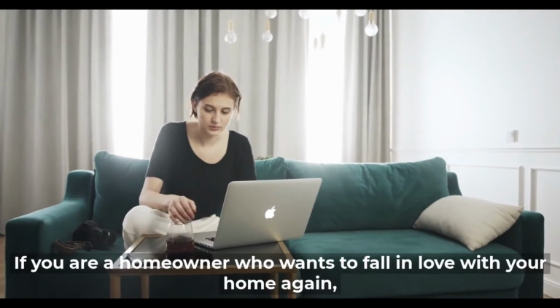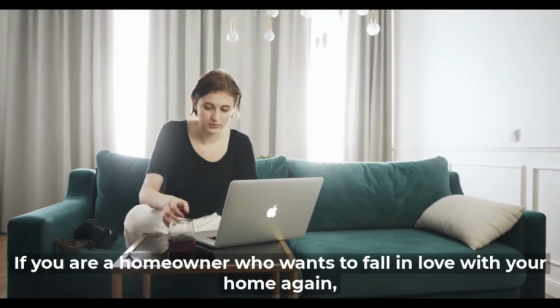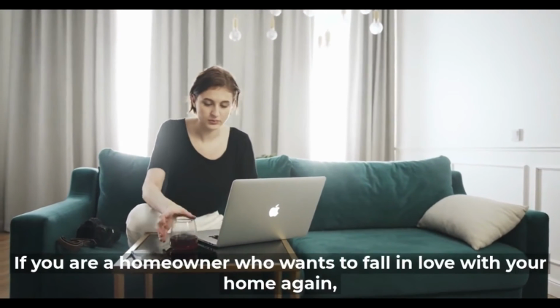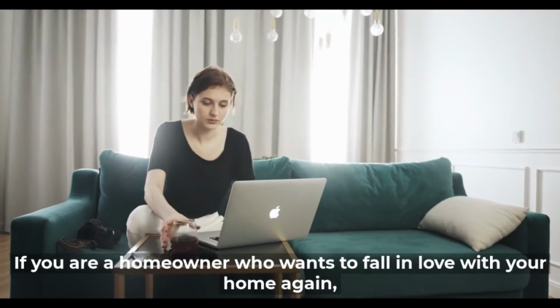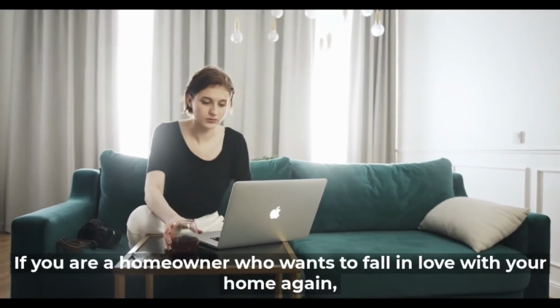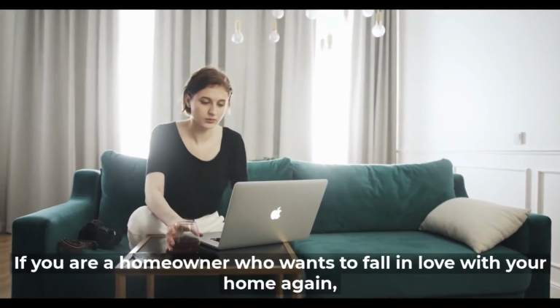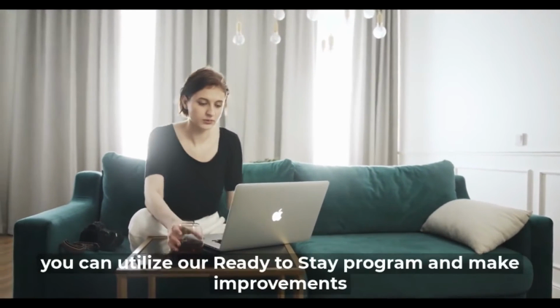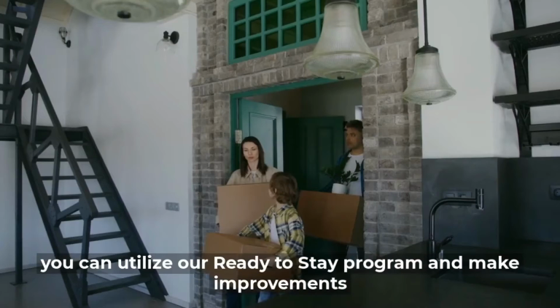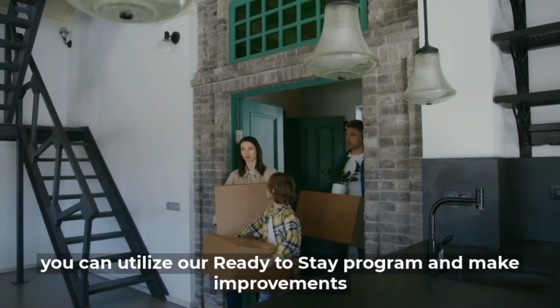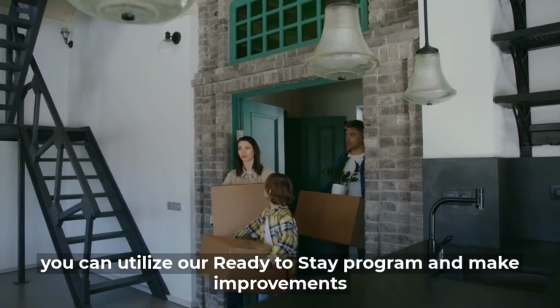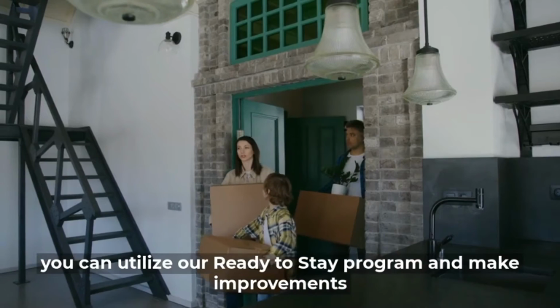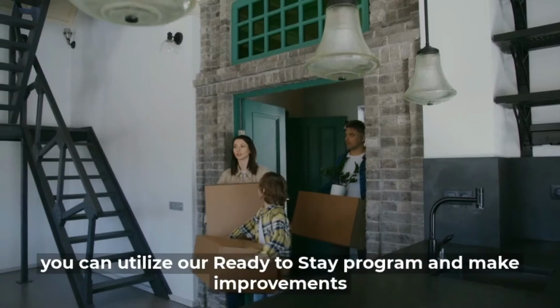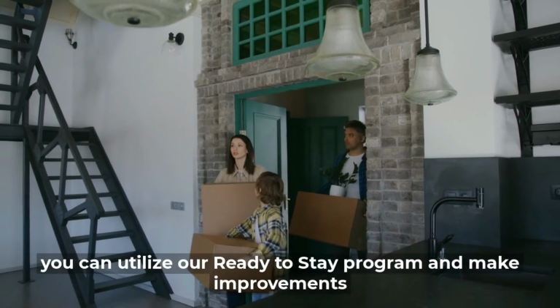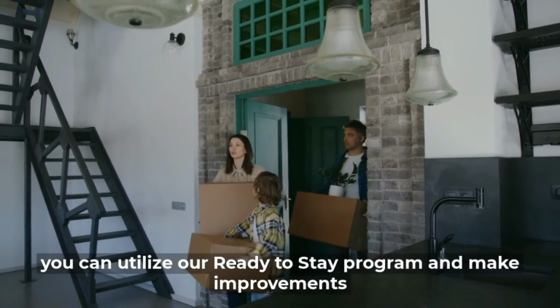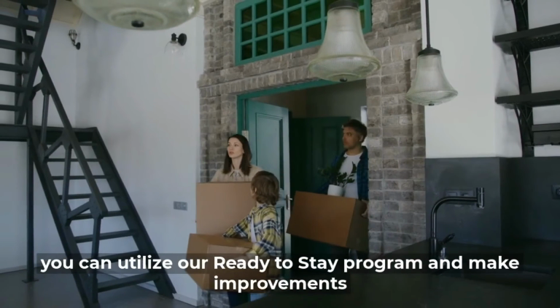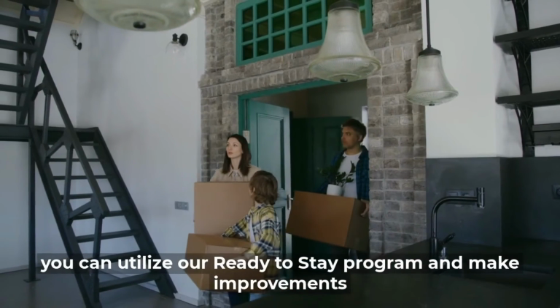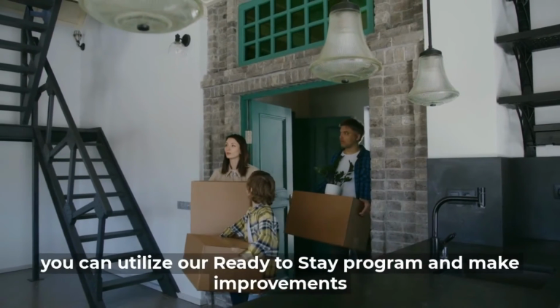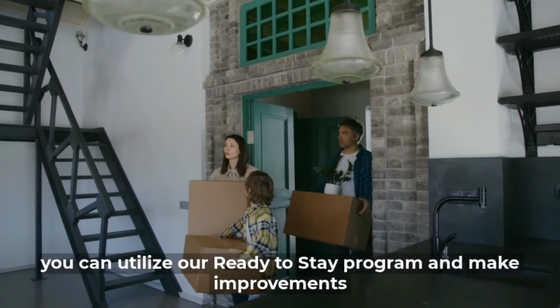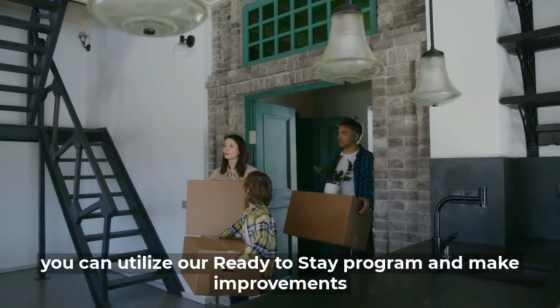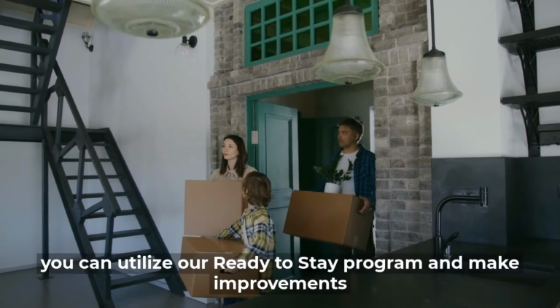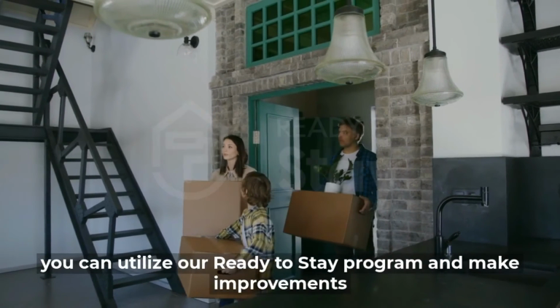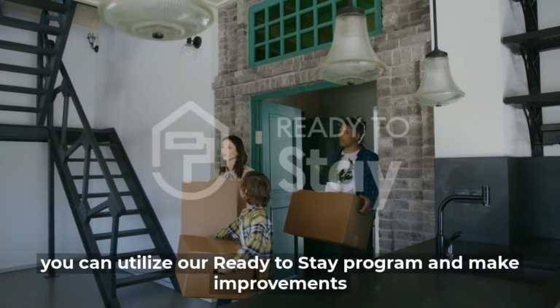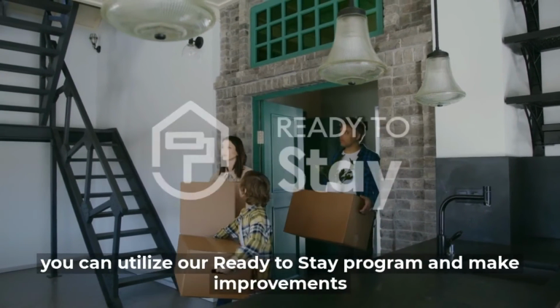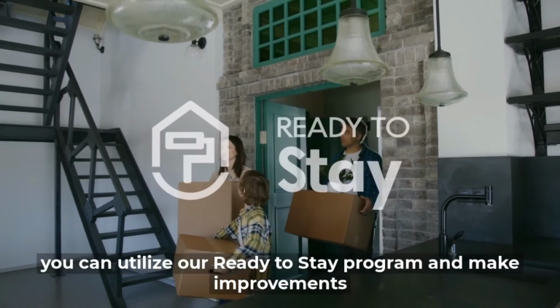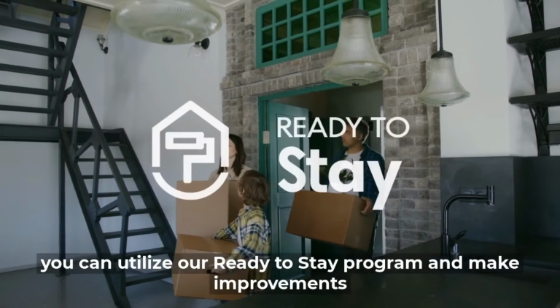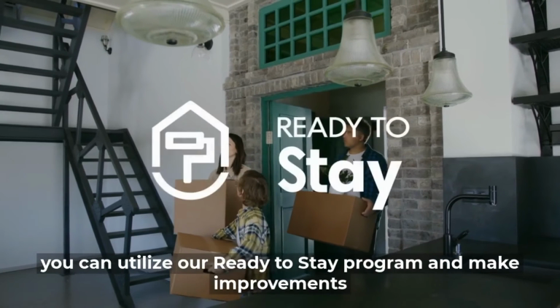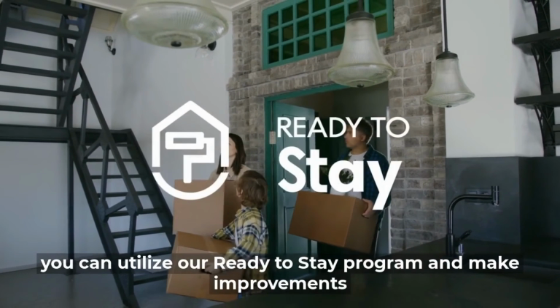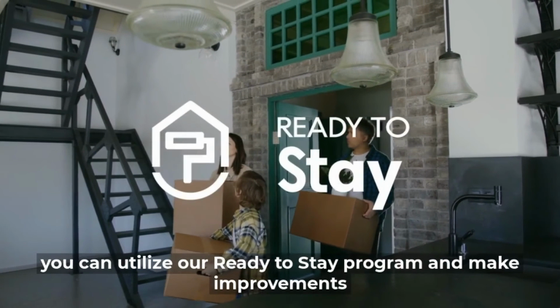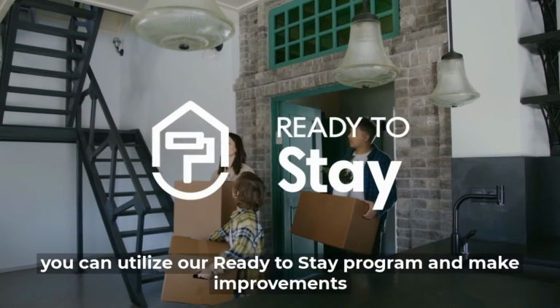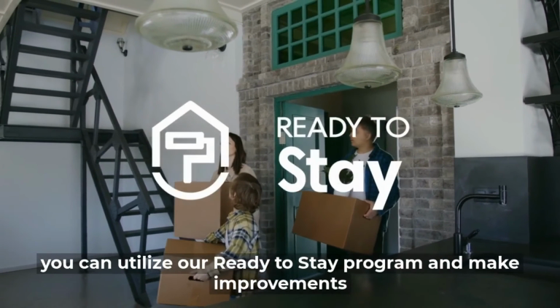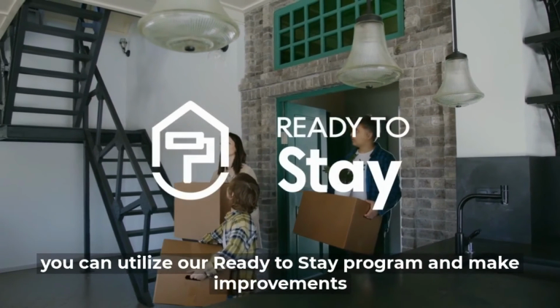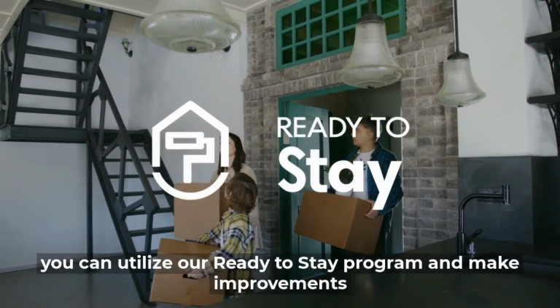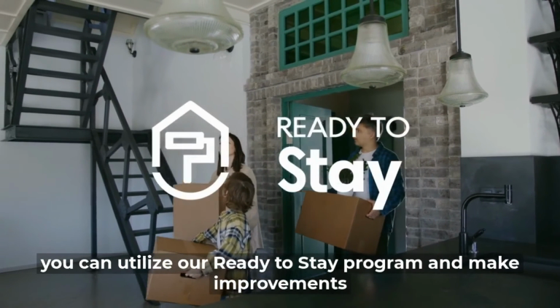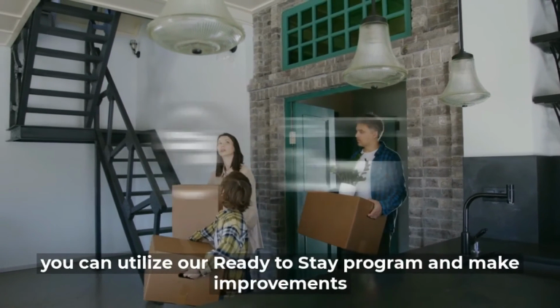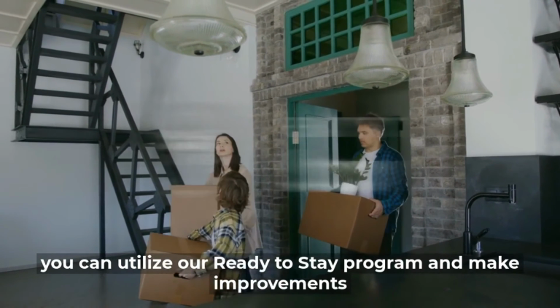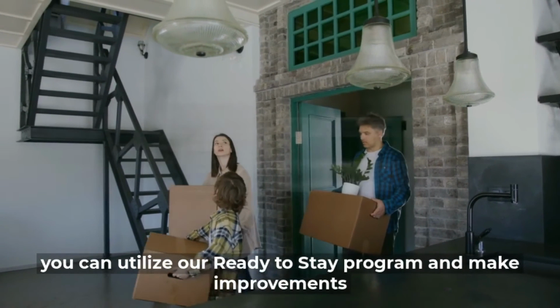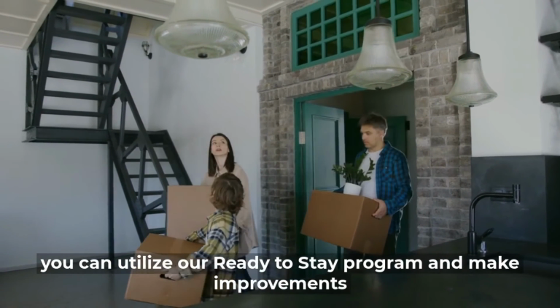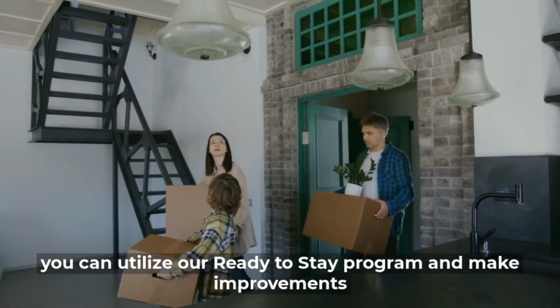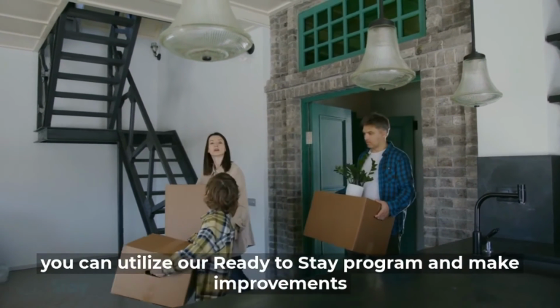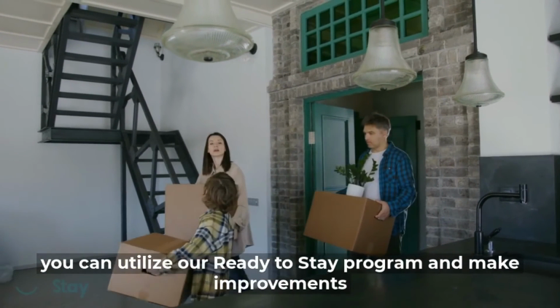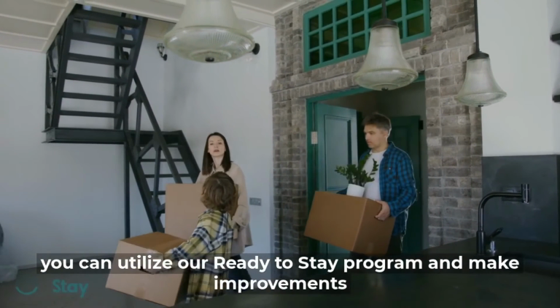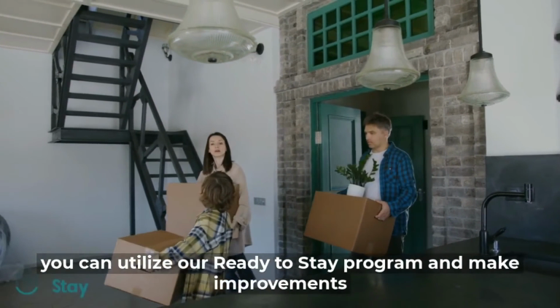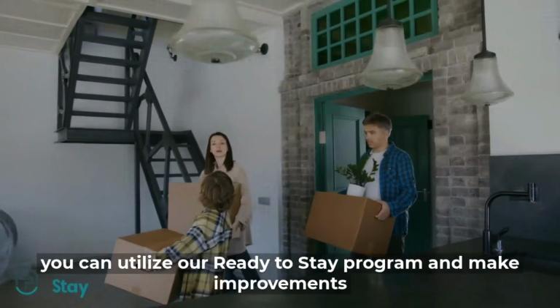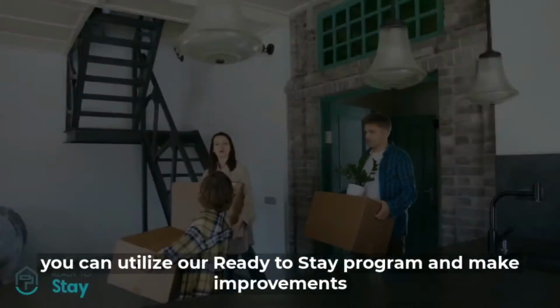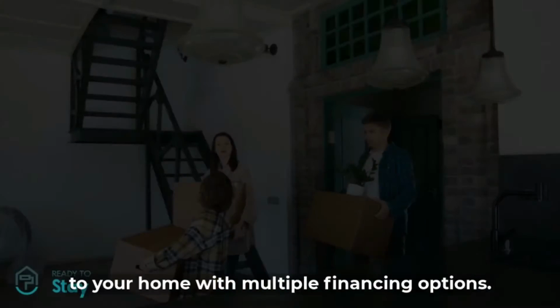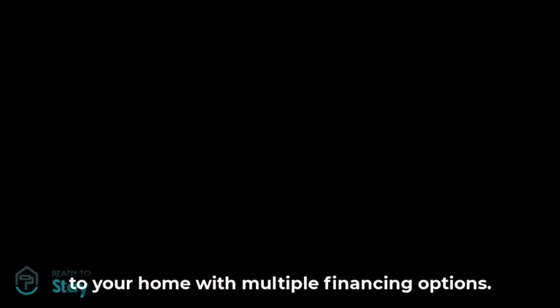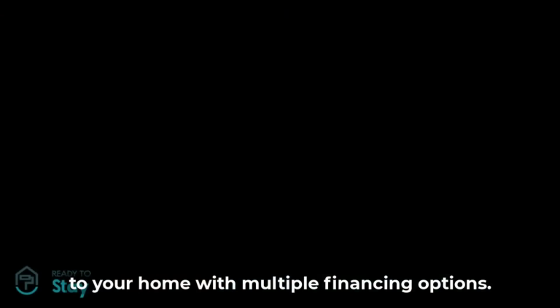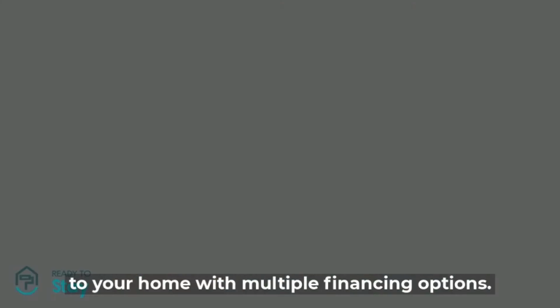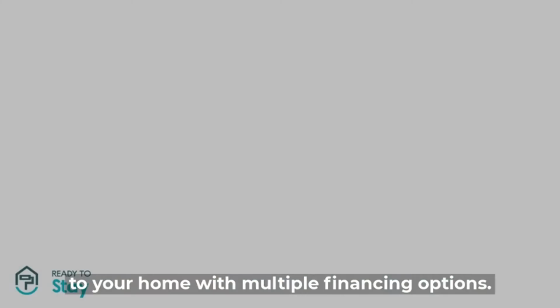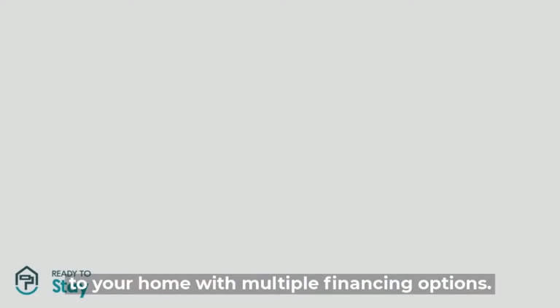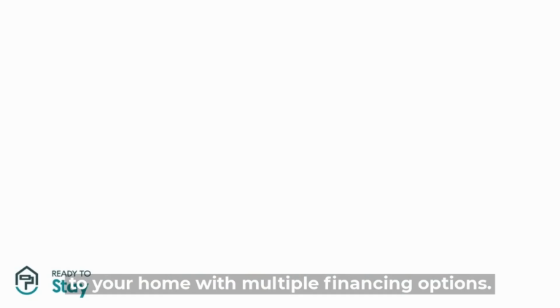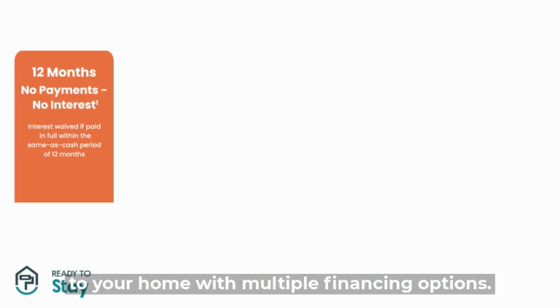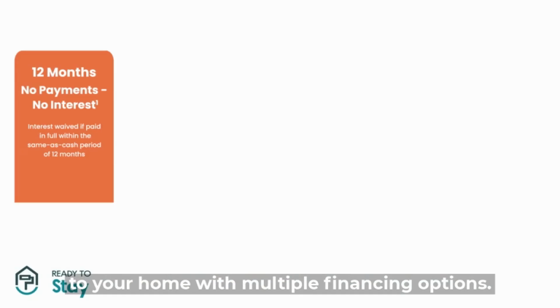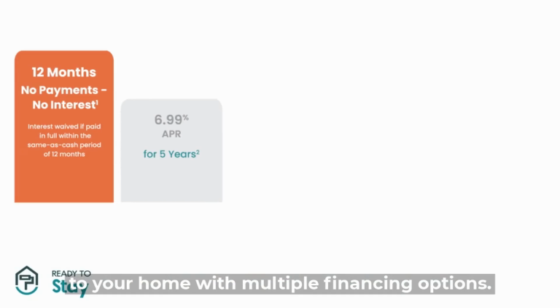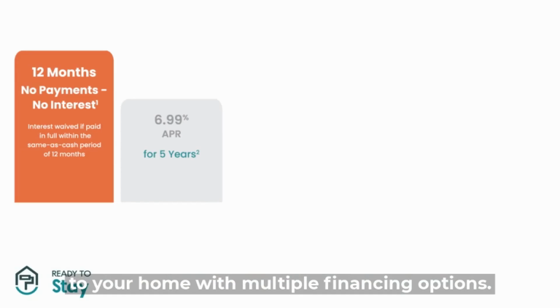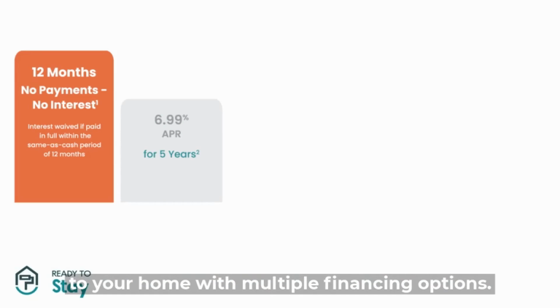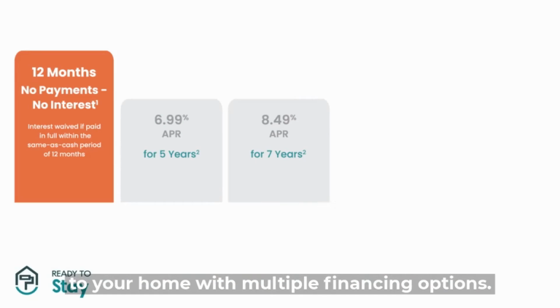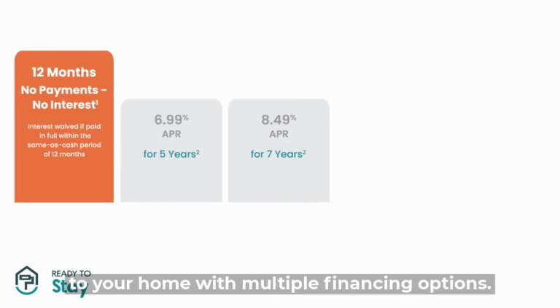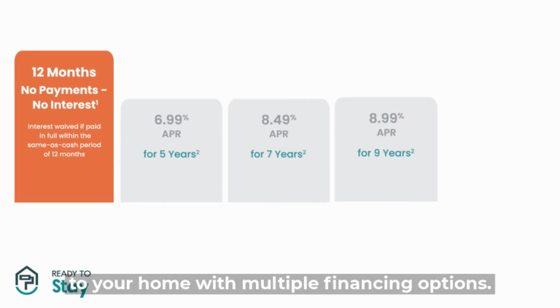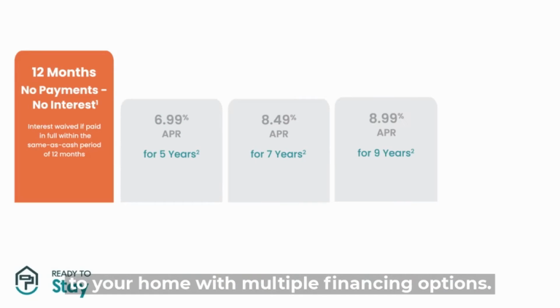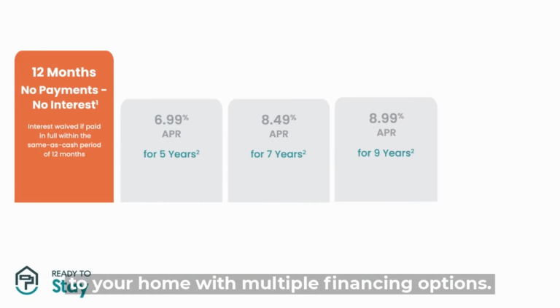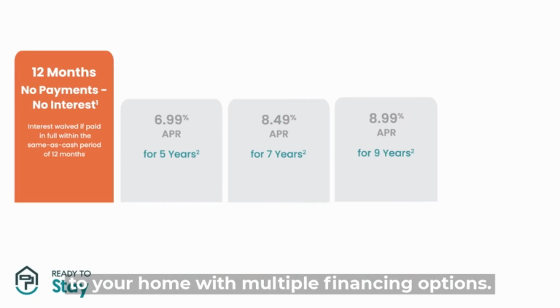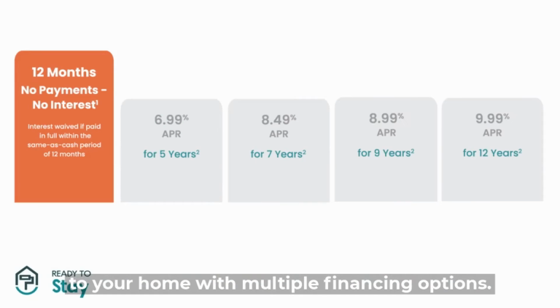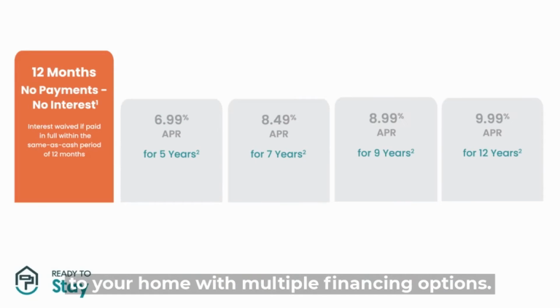If you are a homeowner who wants to fall in love with your home again, you can utilize our Ready-to-Stay program and make improvements to your home with multiple financing options.